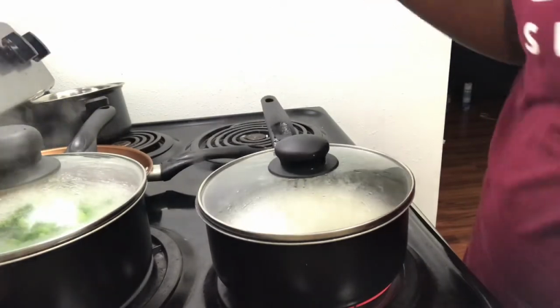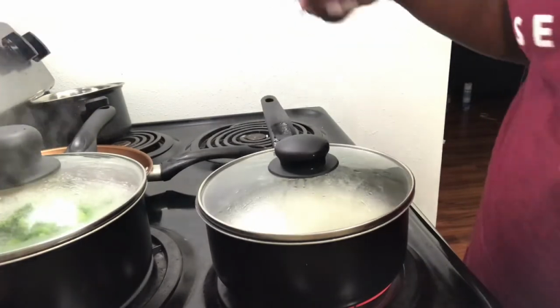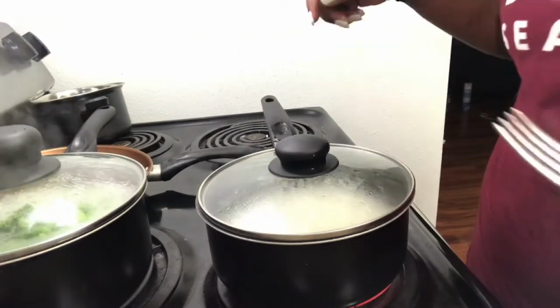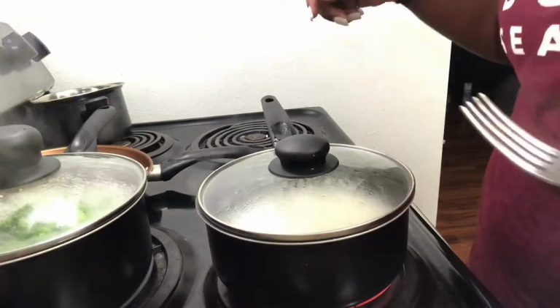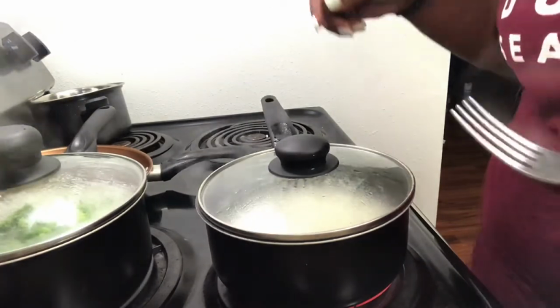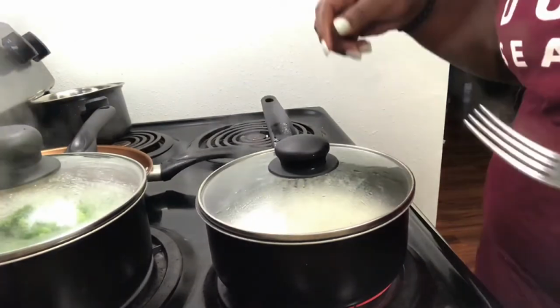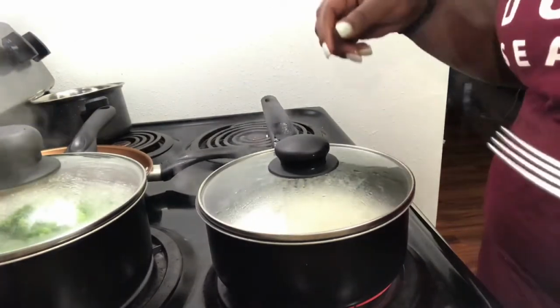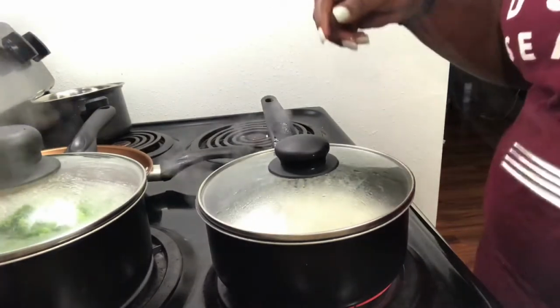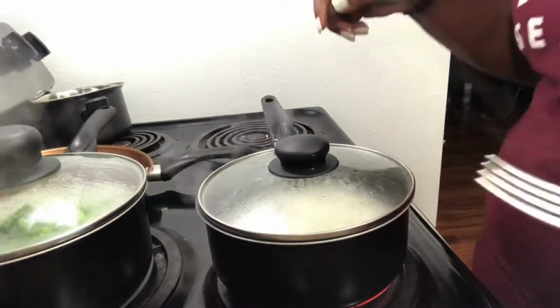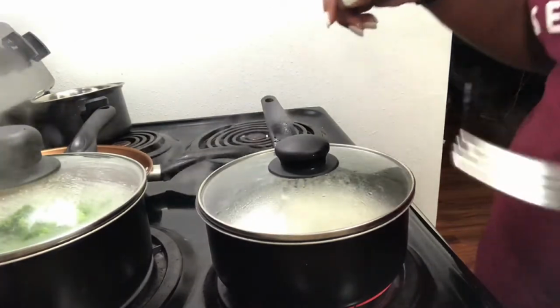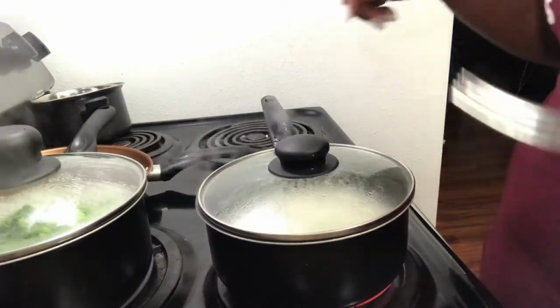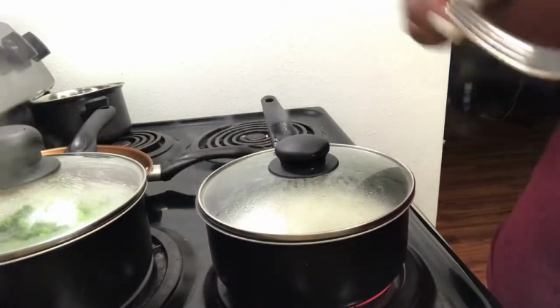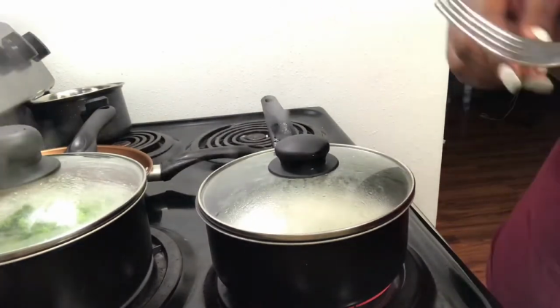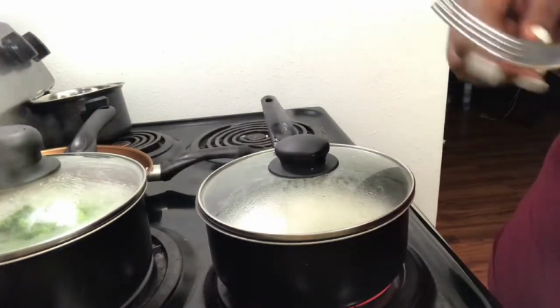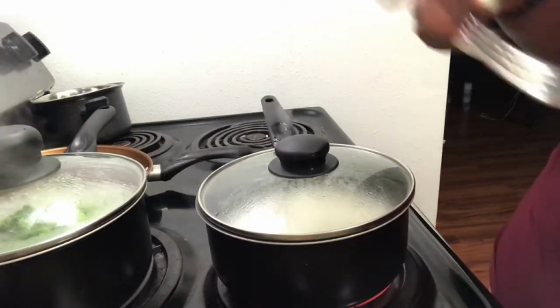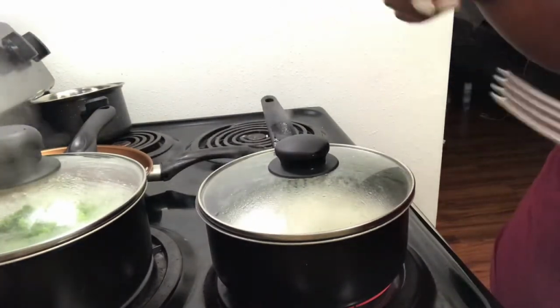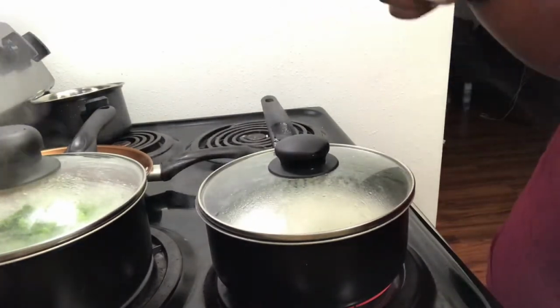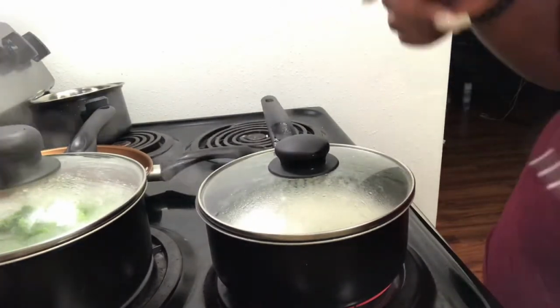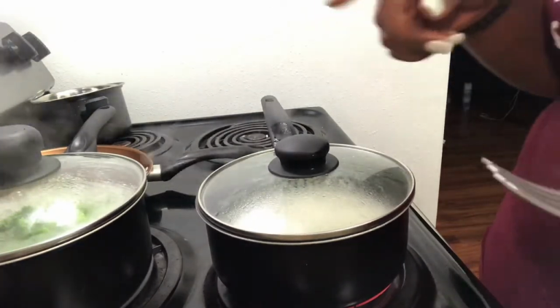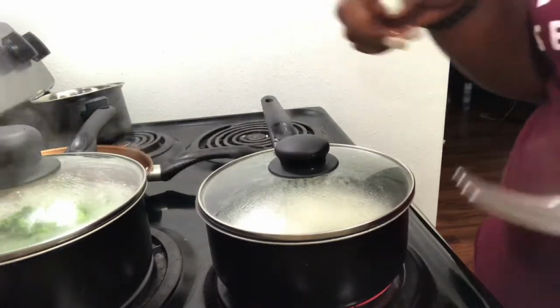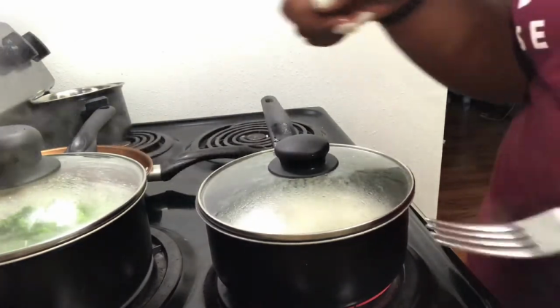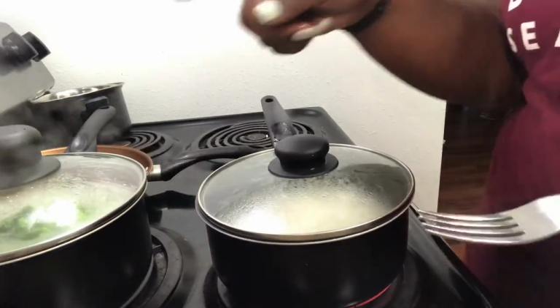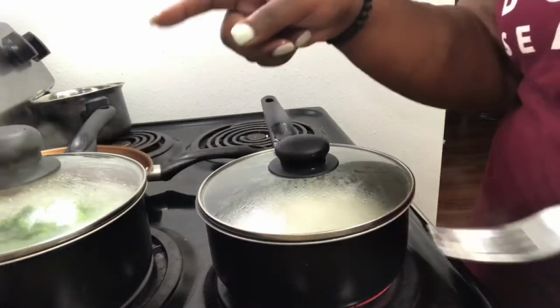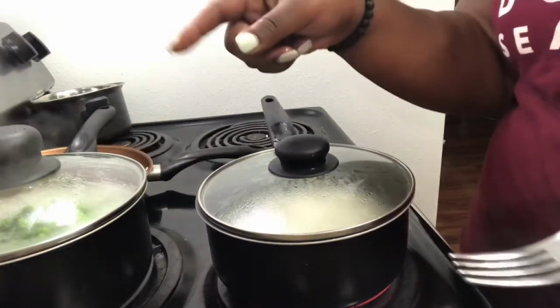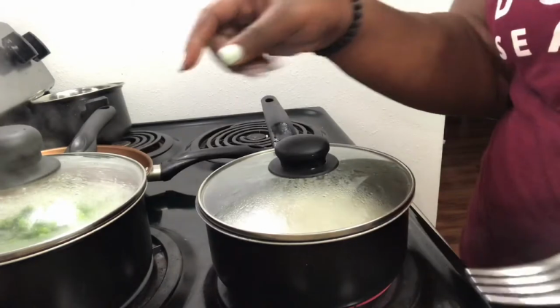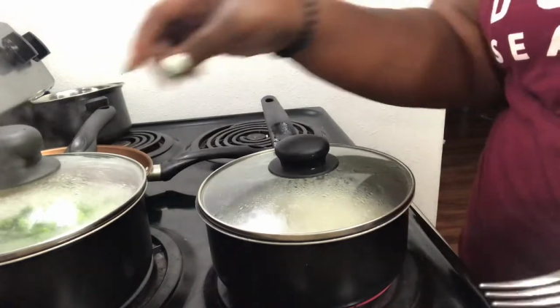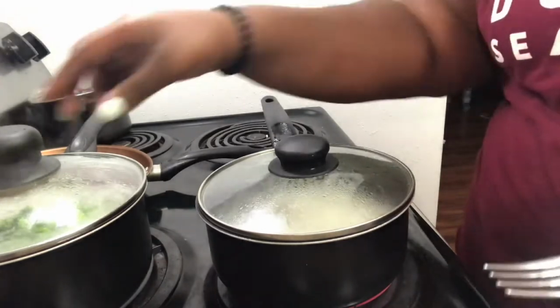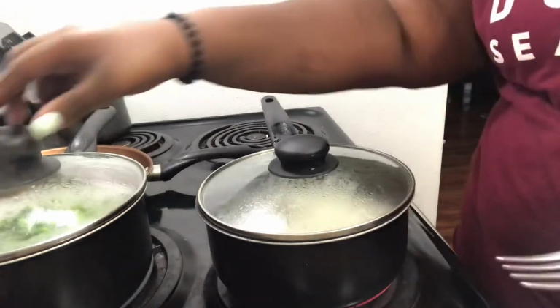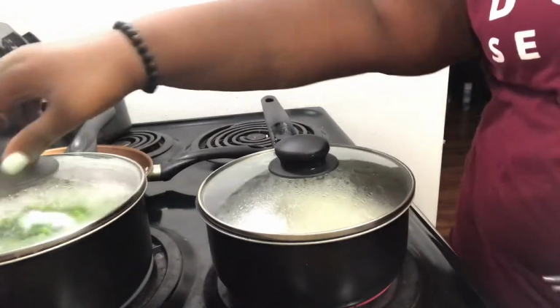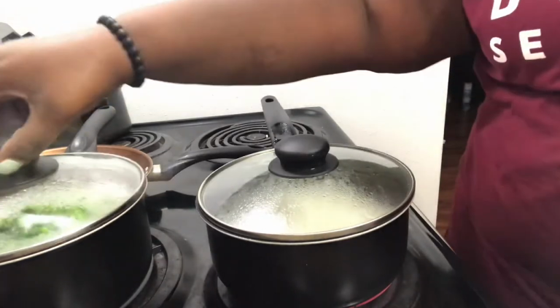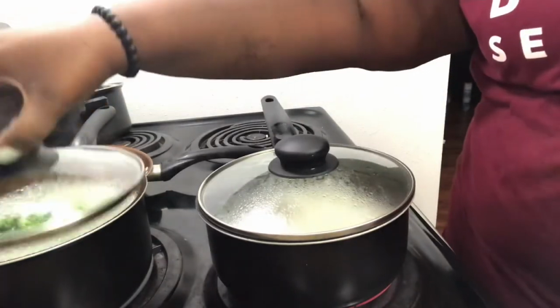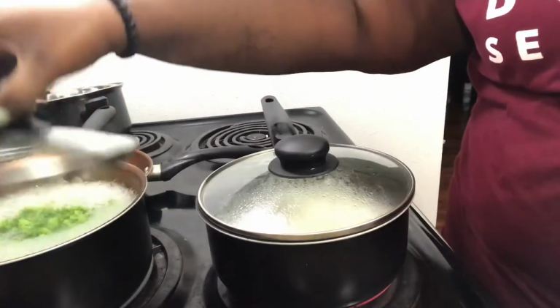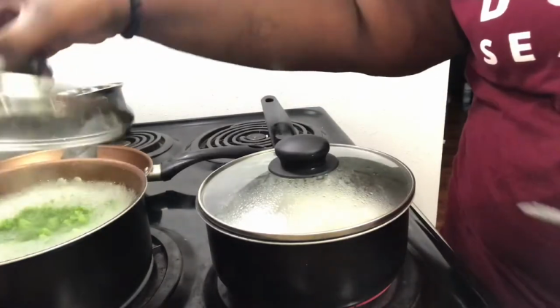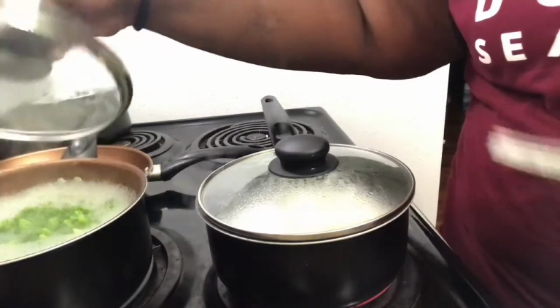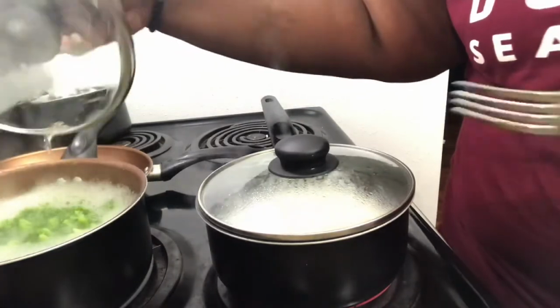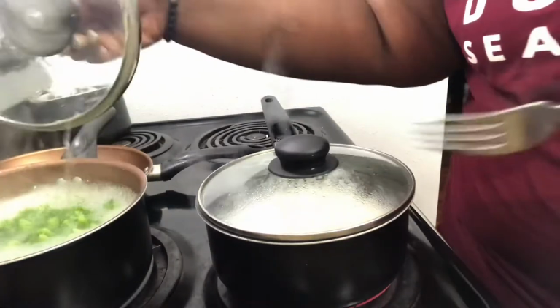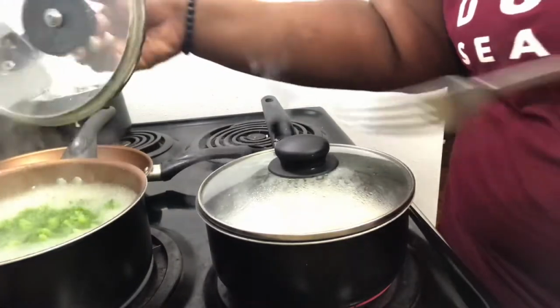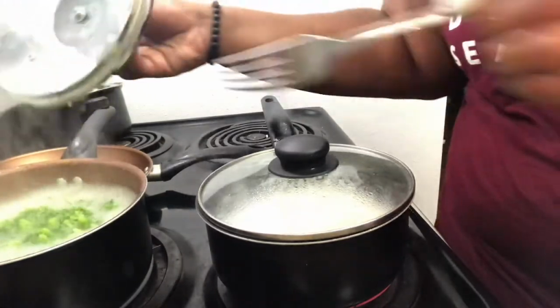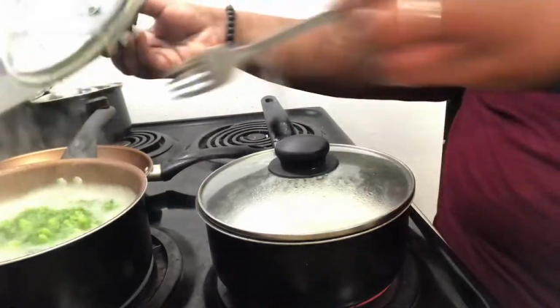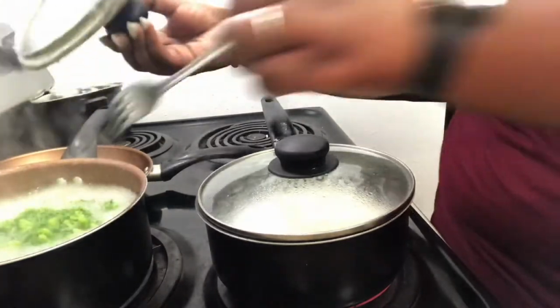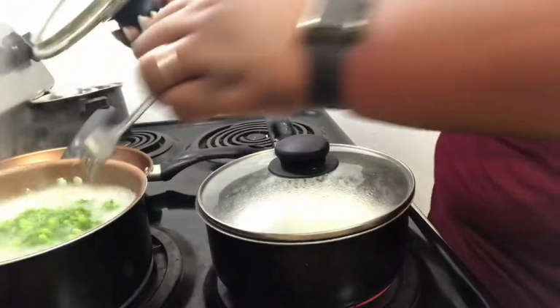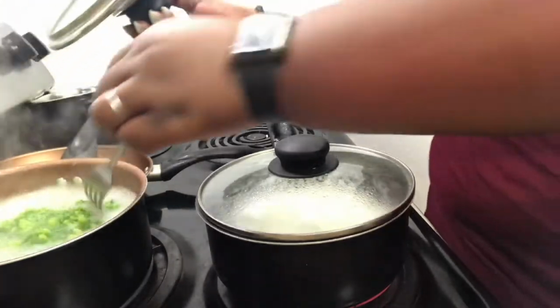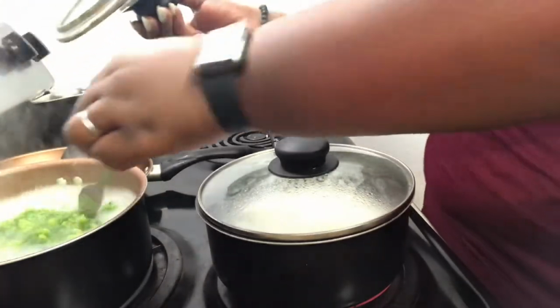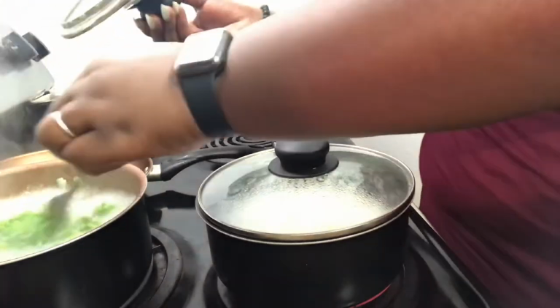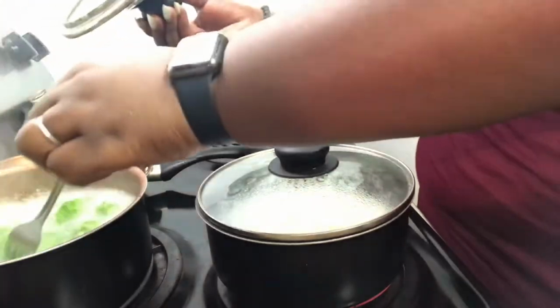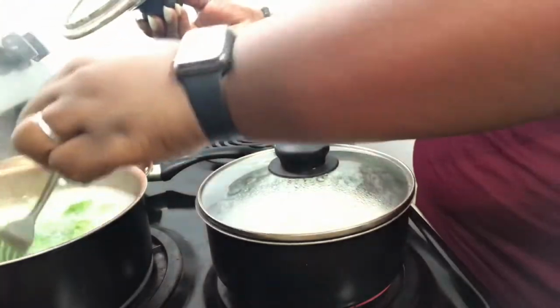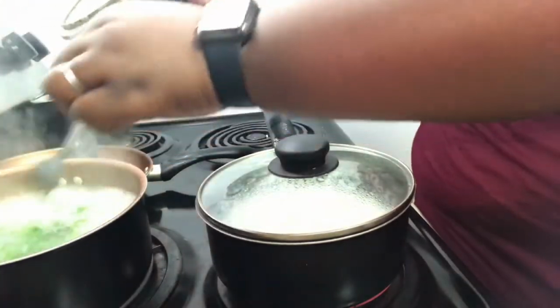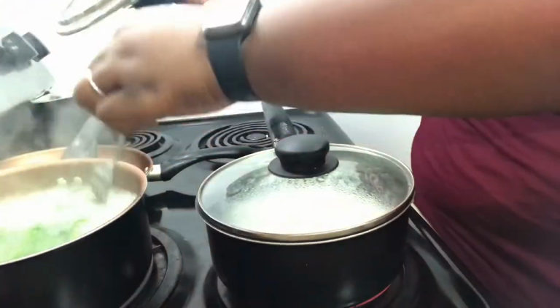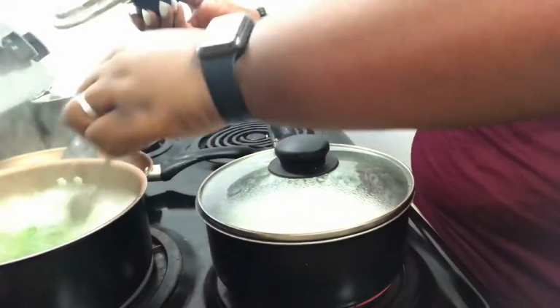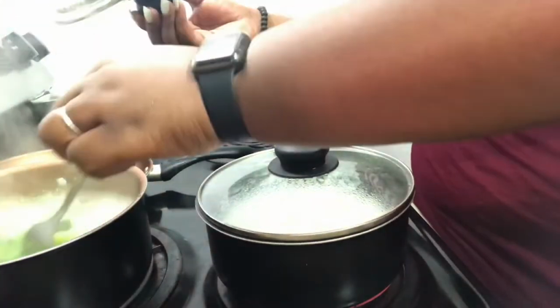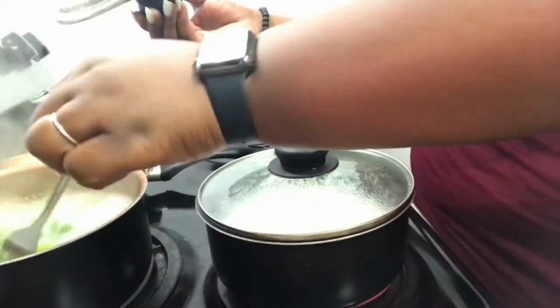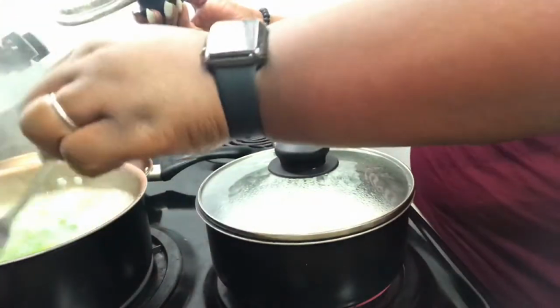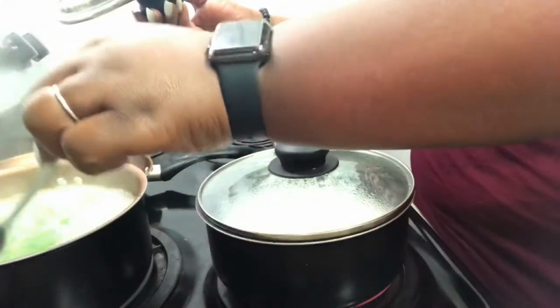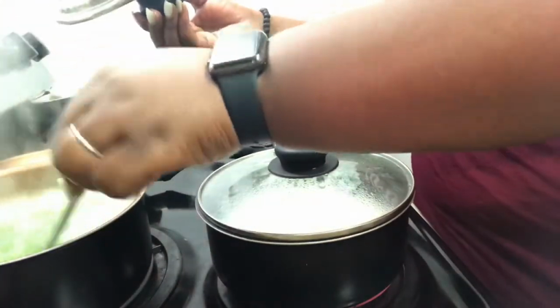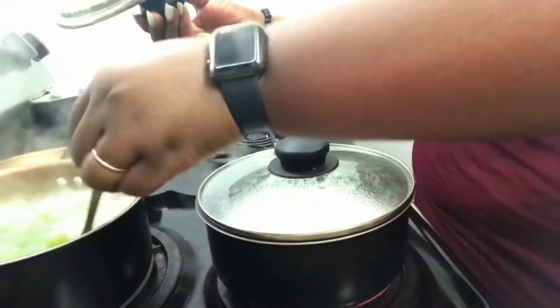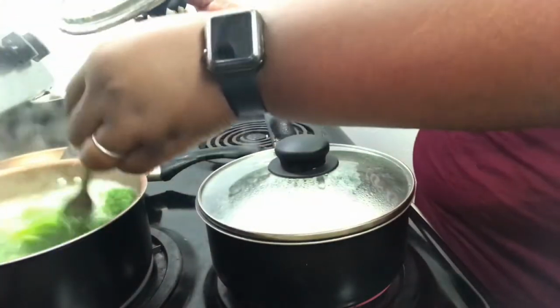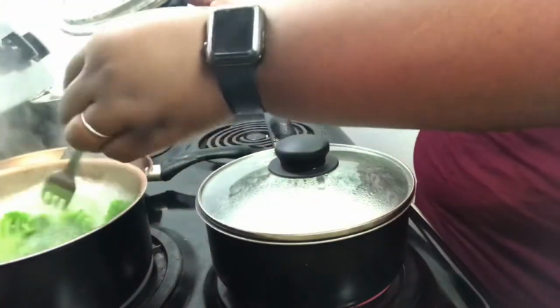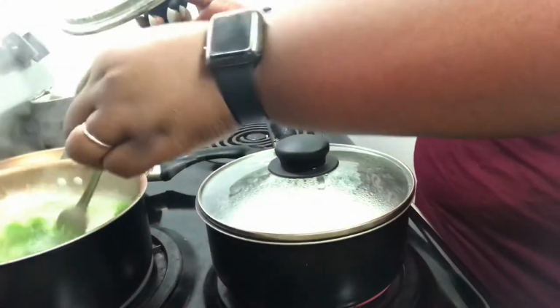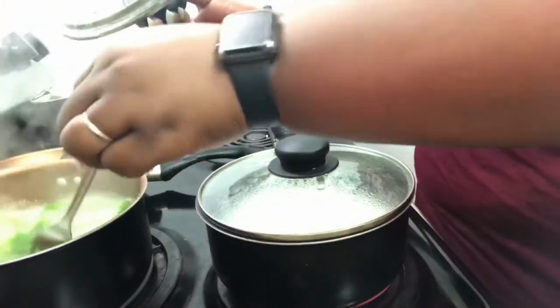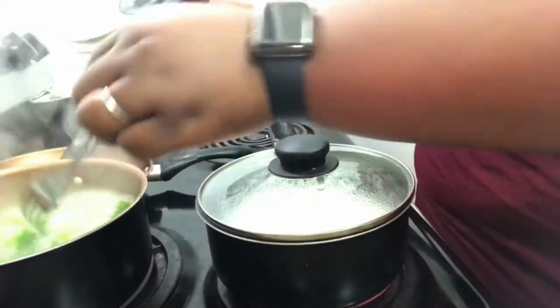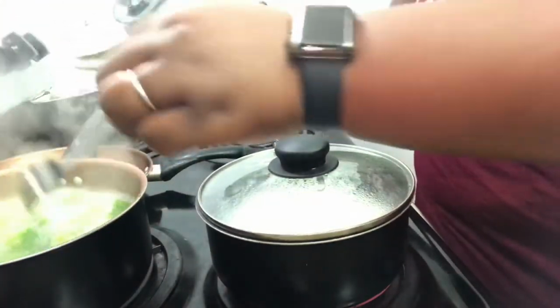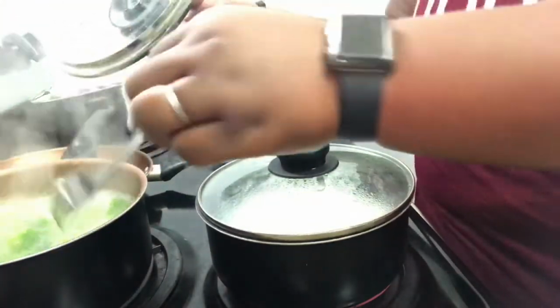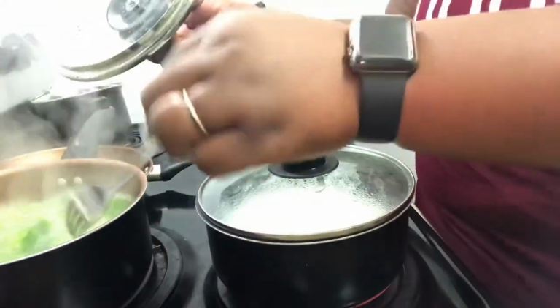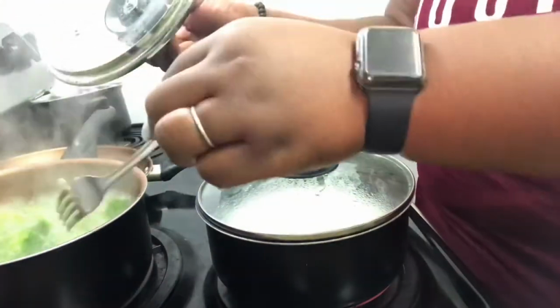And you can also at this point turn down your broccoli. My broccoli is completely cooked.